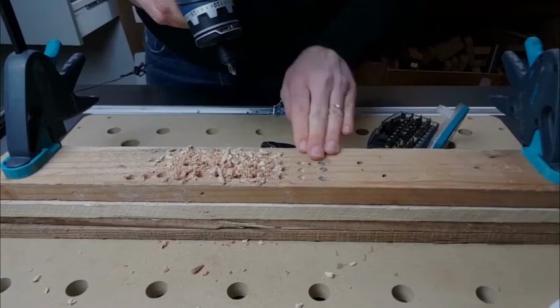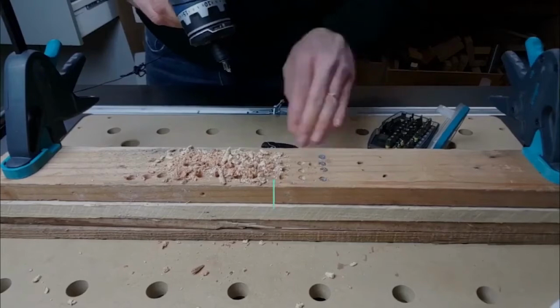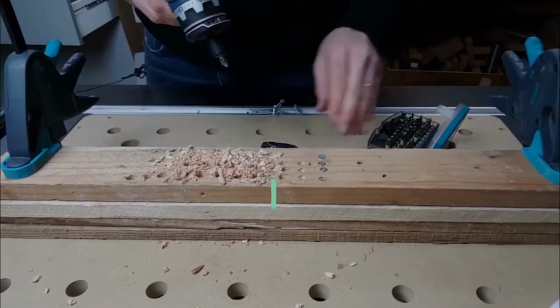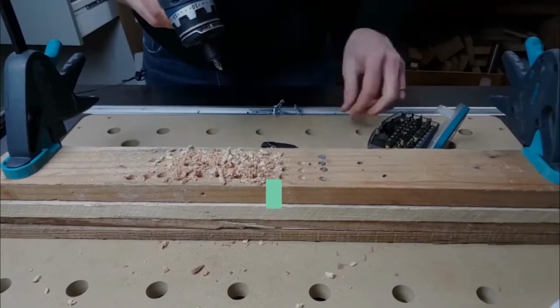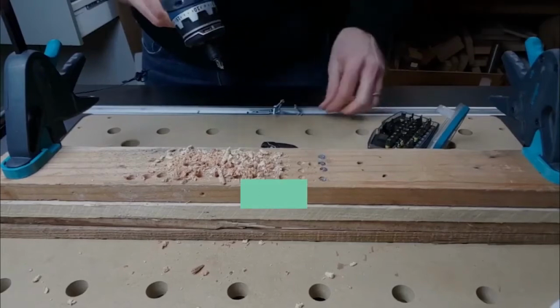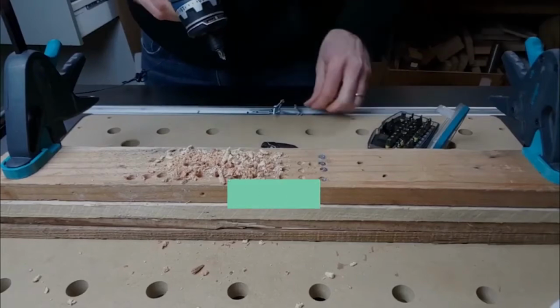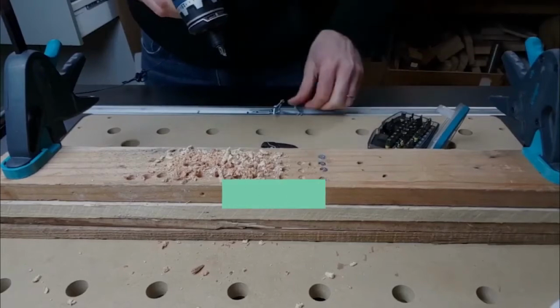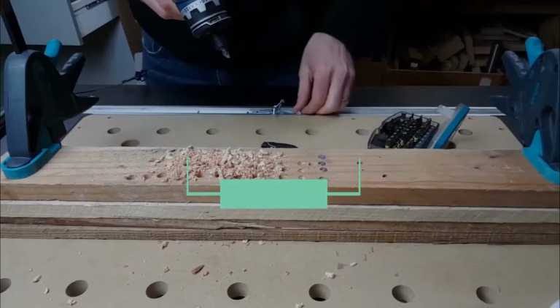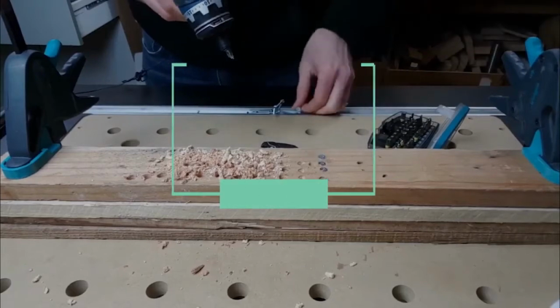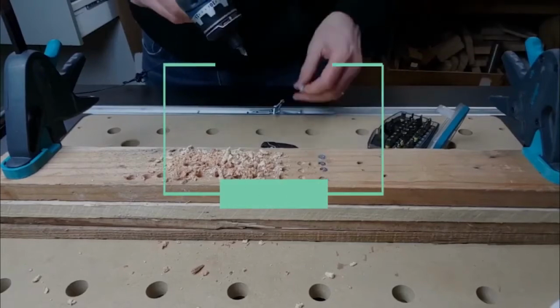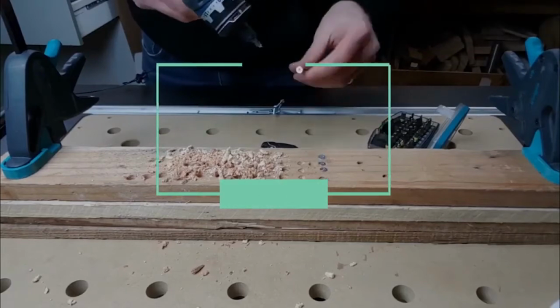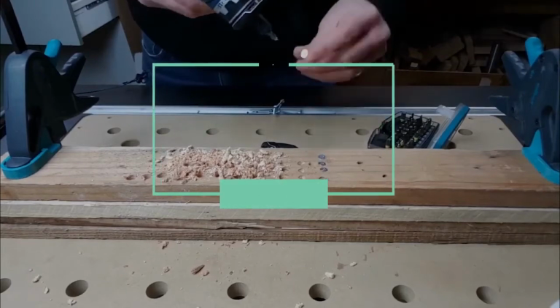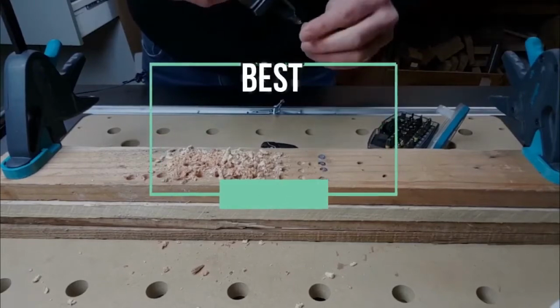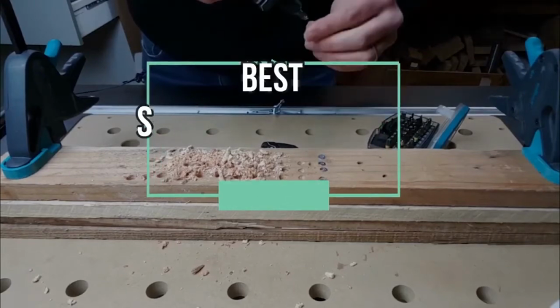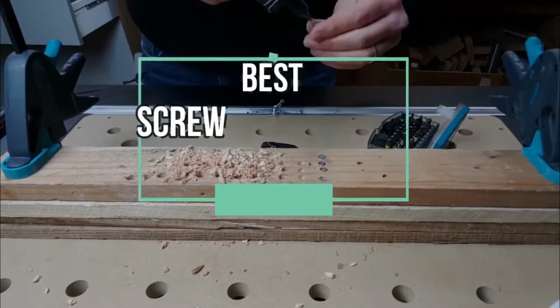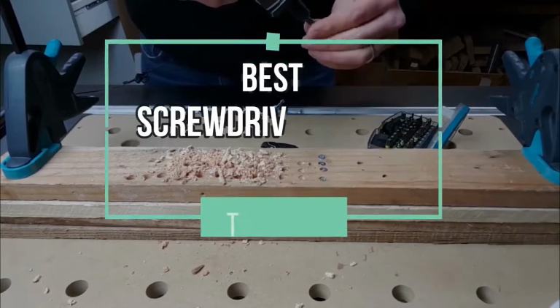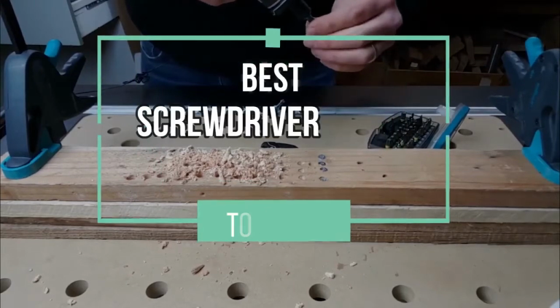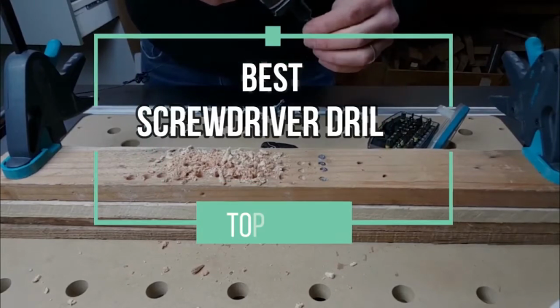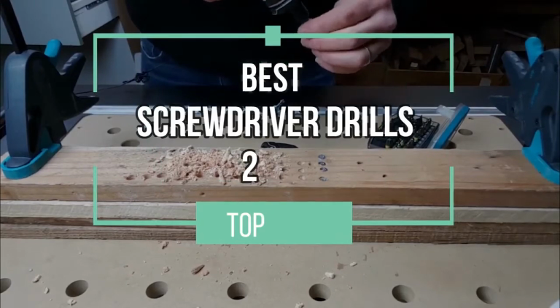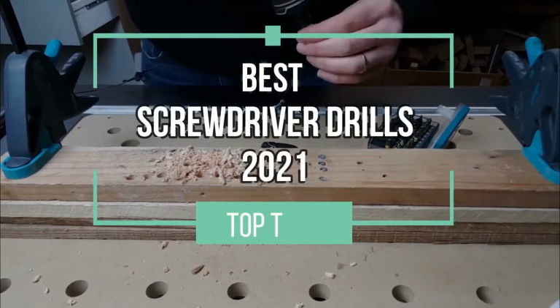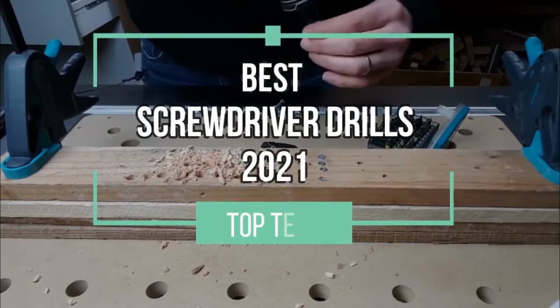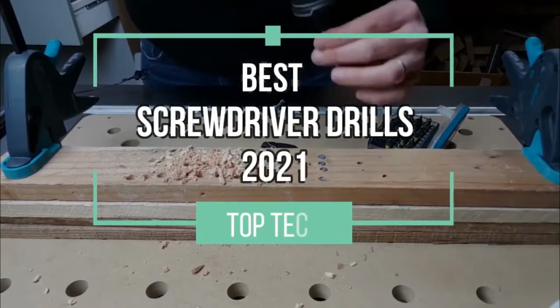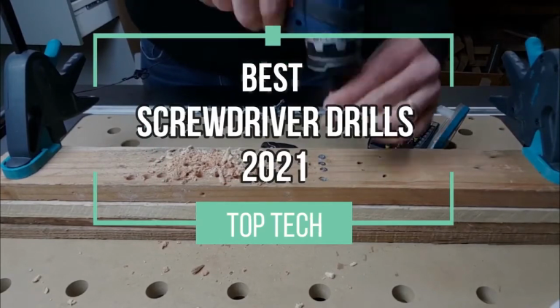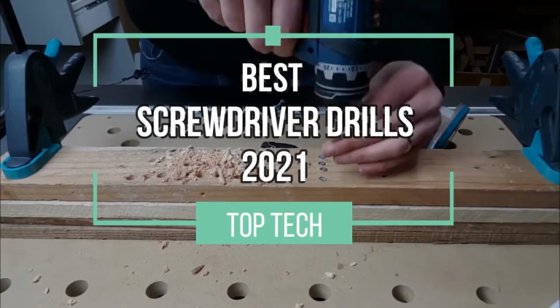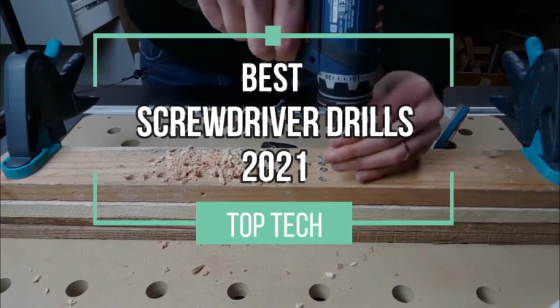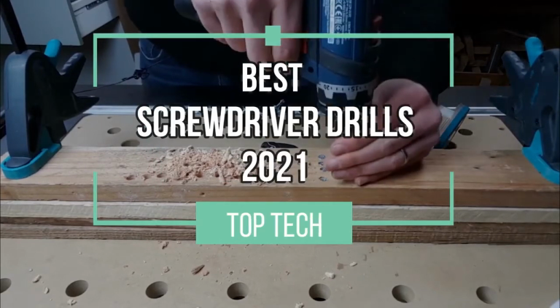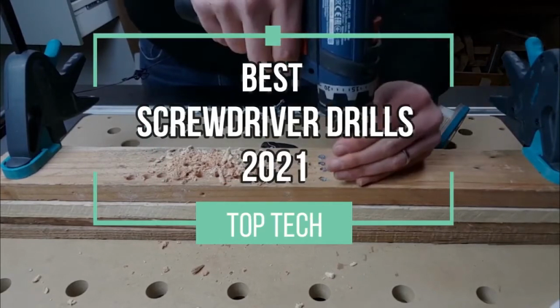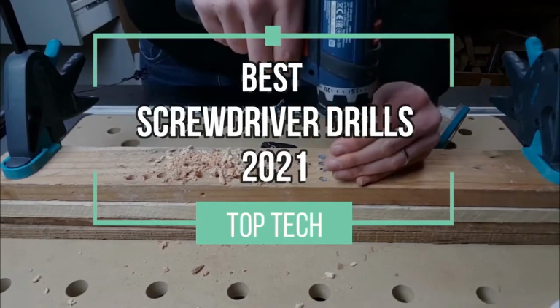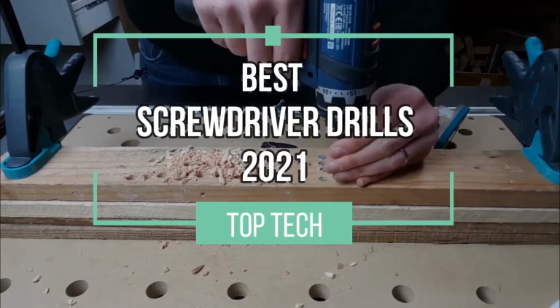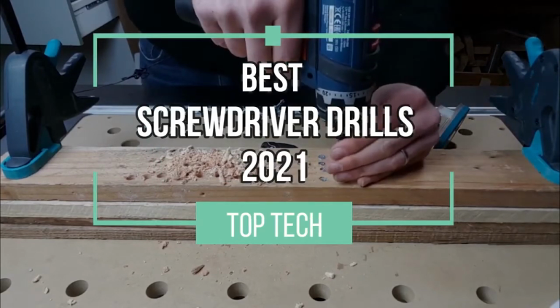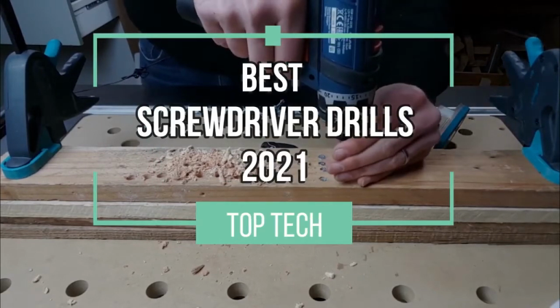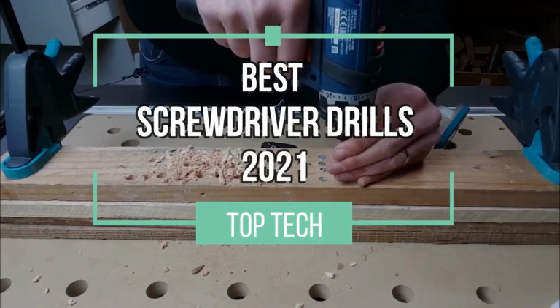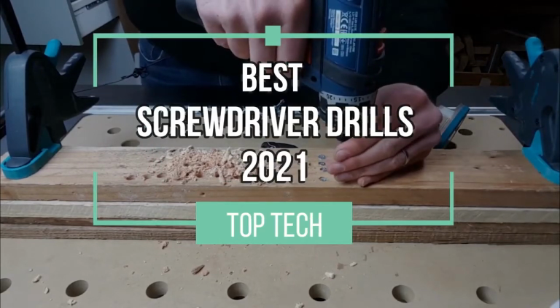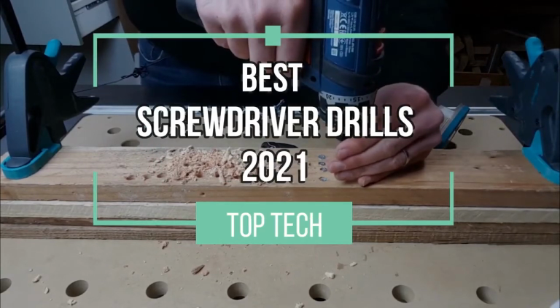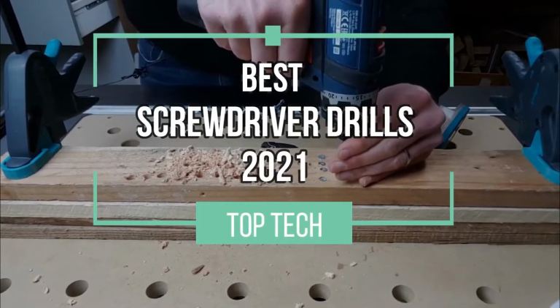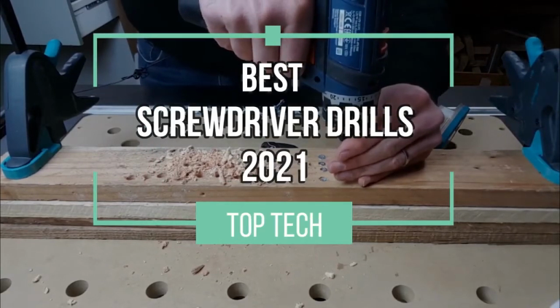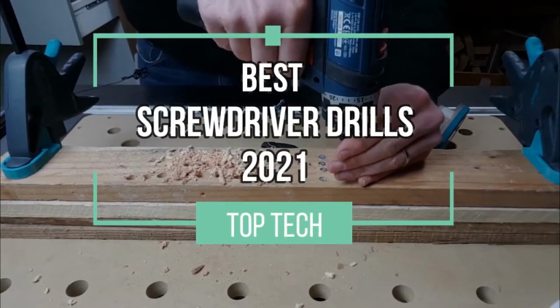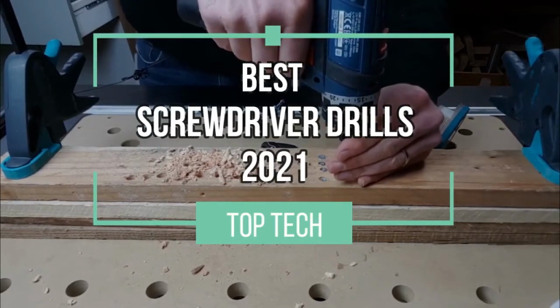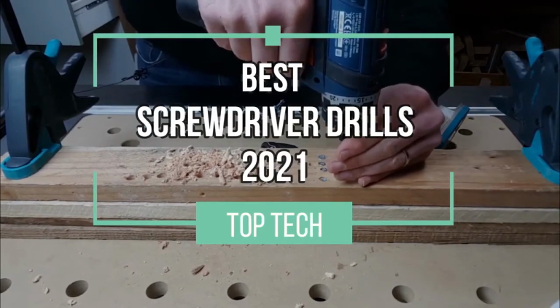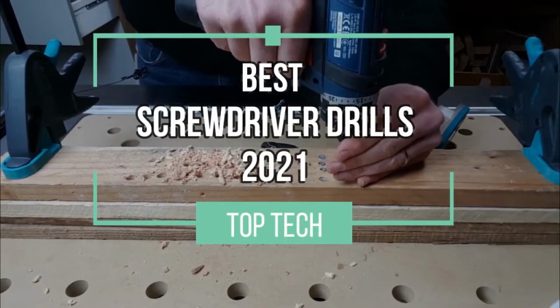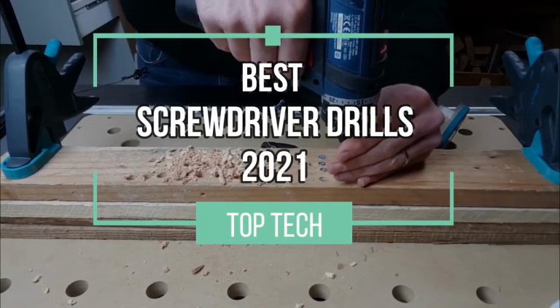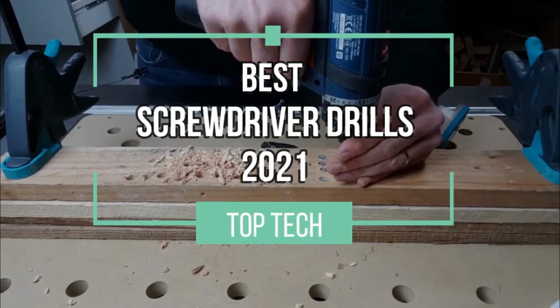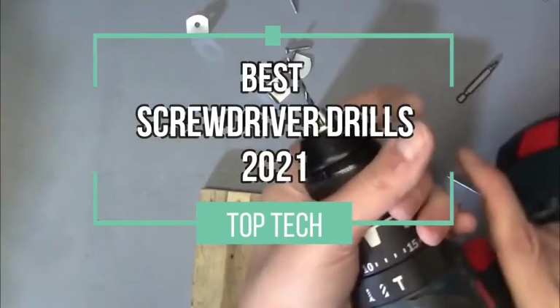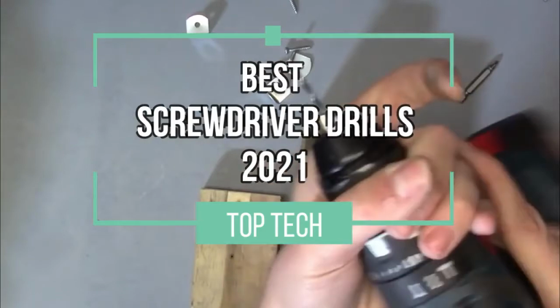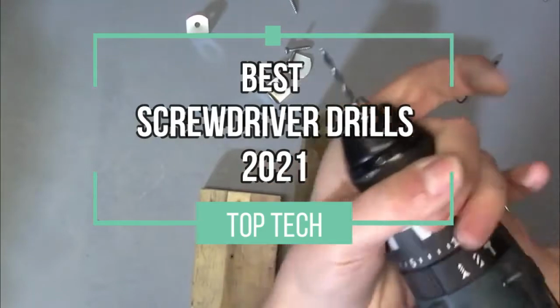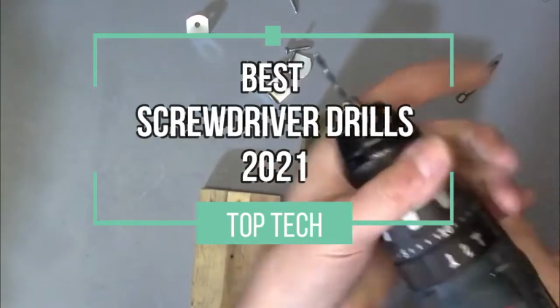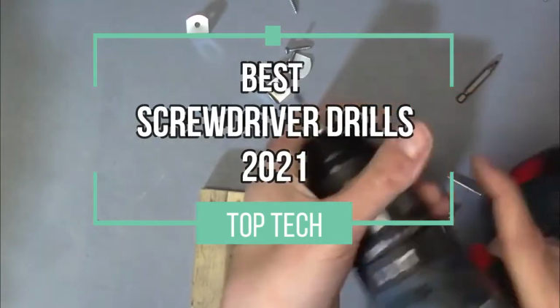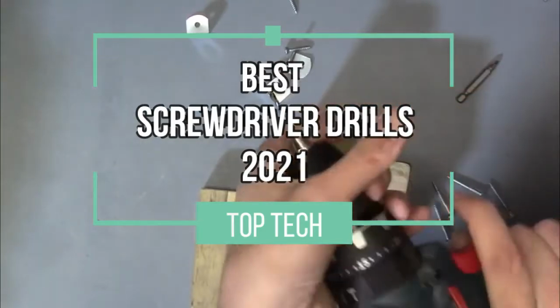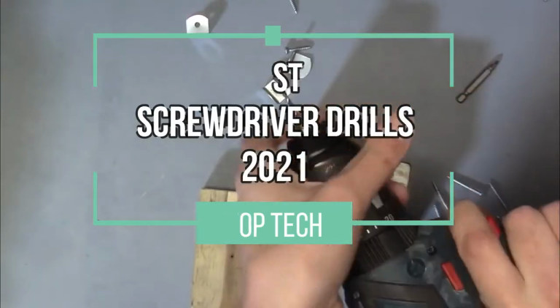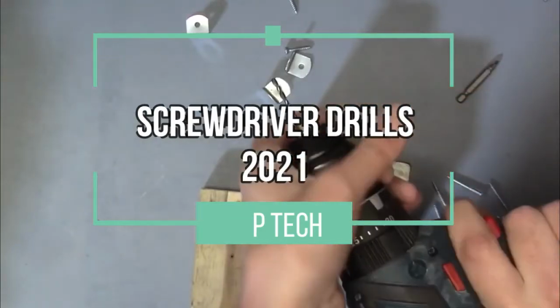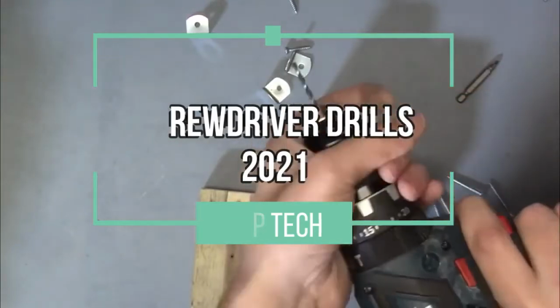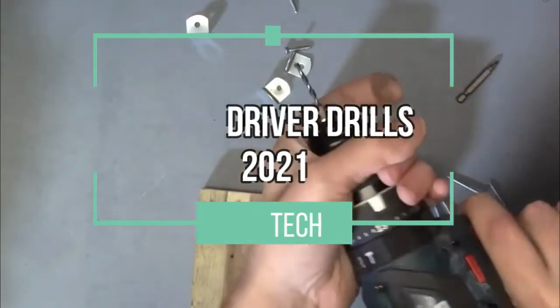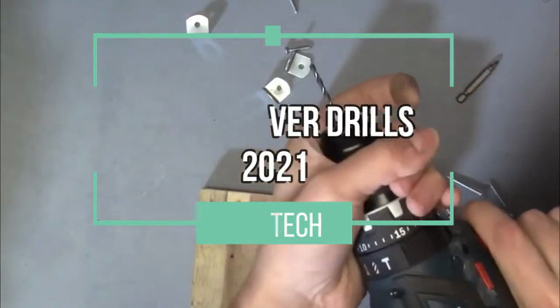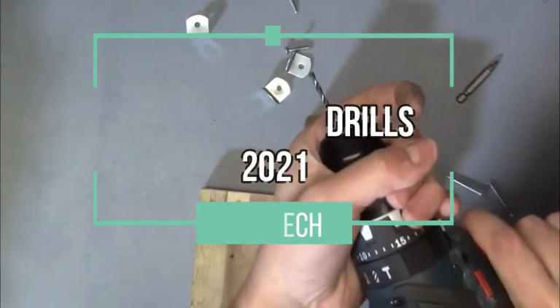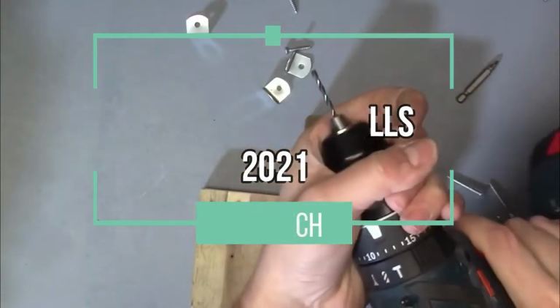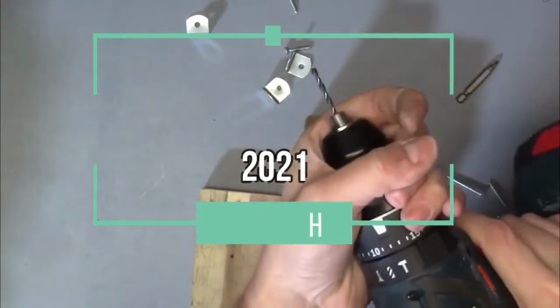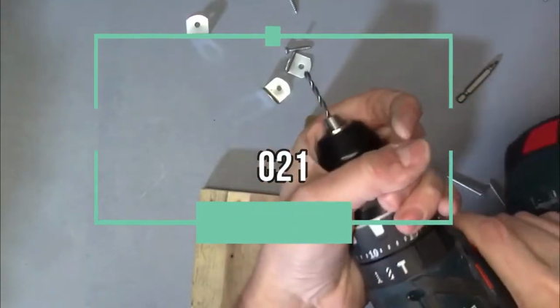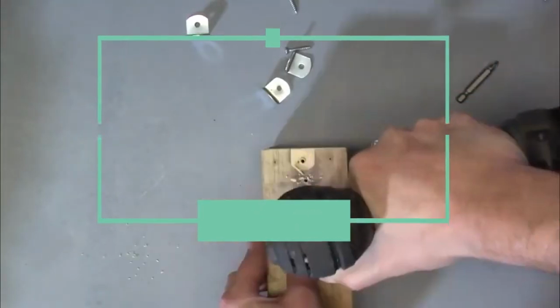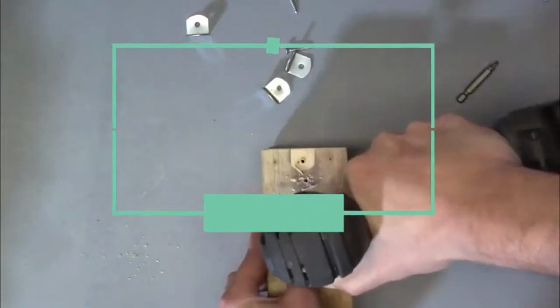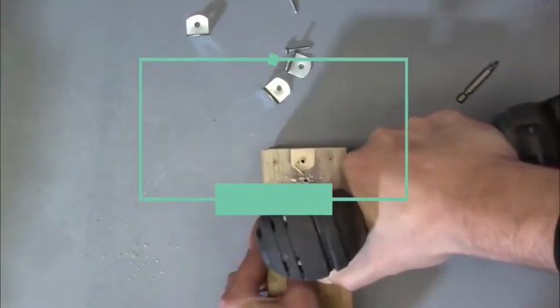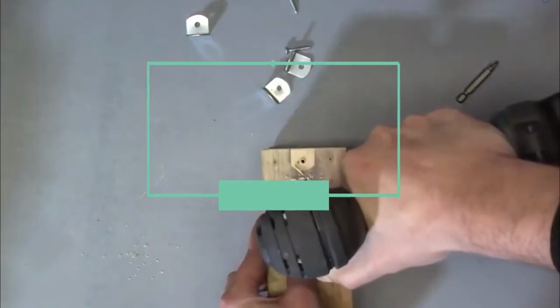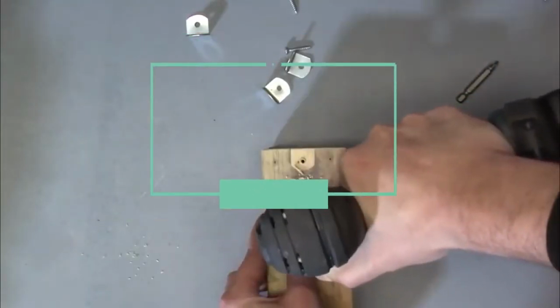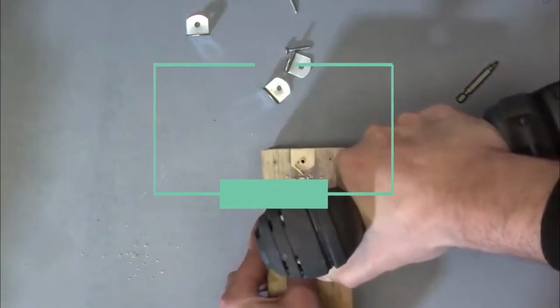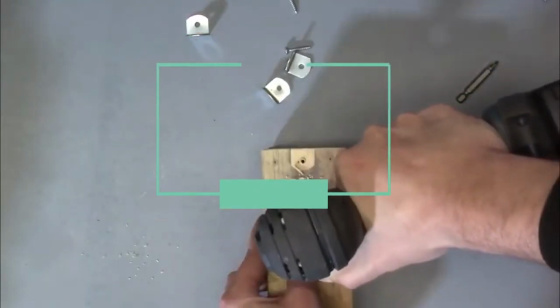Hello and welcome to this video in which we will present our top 4 picks for the best screwdriver drills of 2021. Let's go!